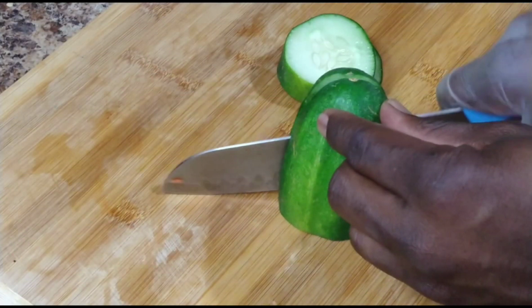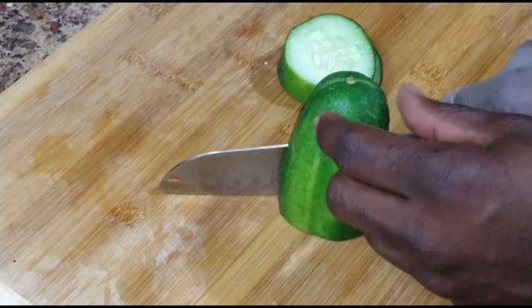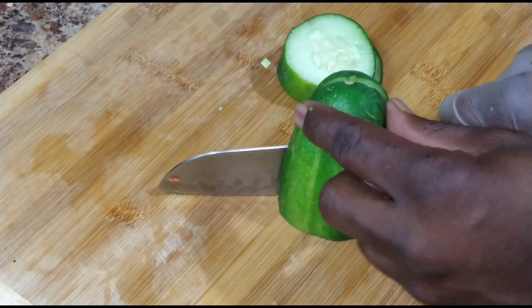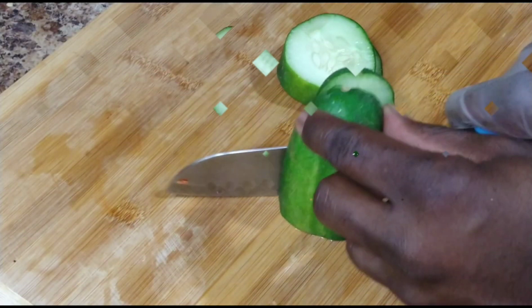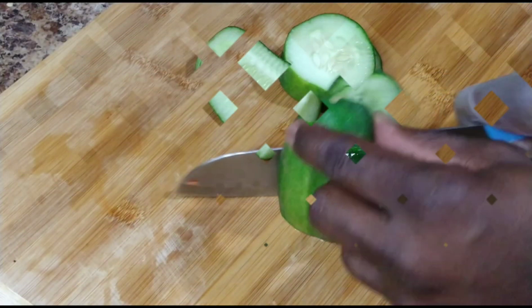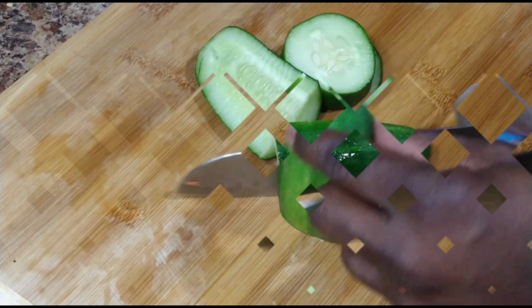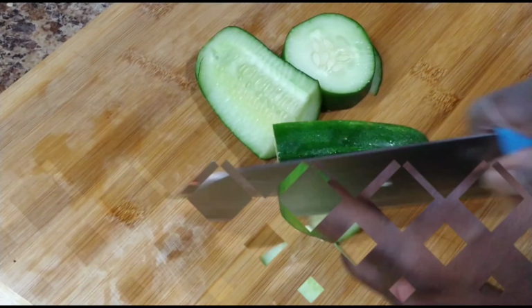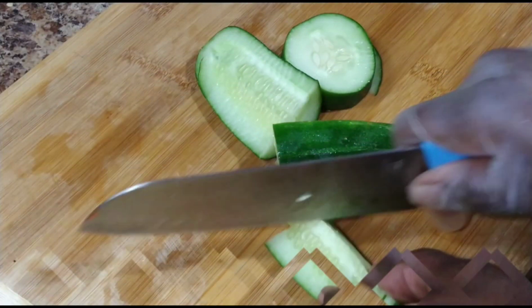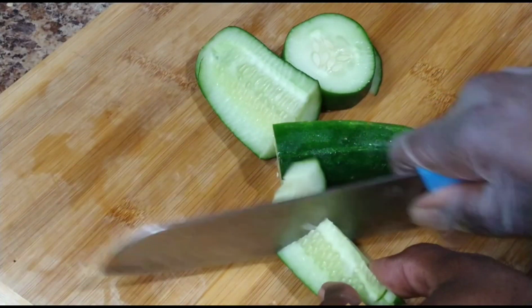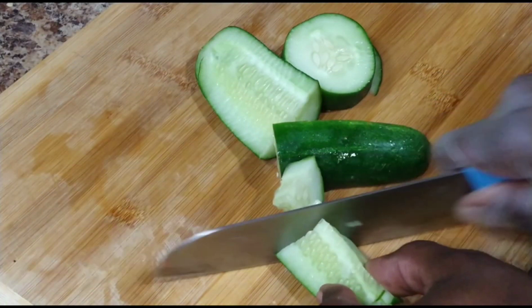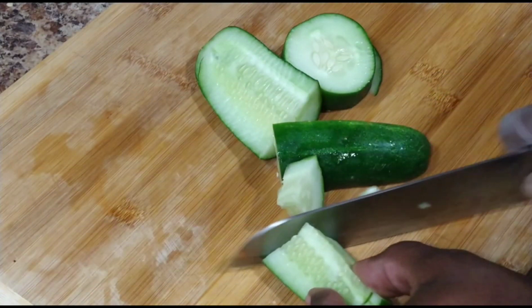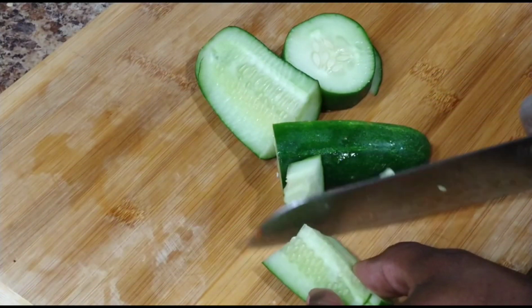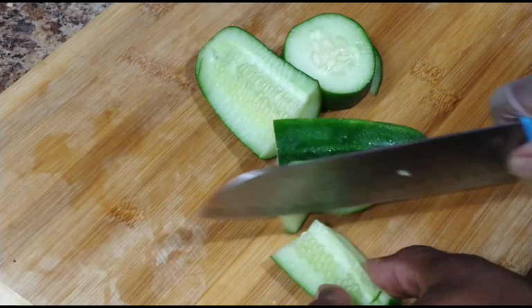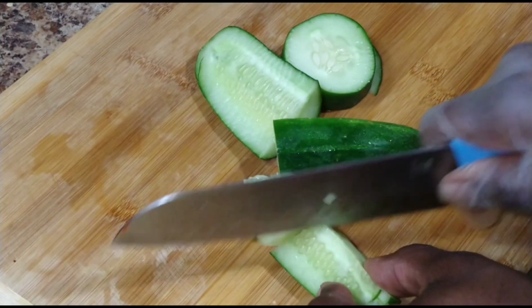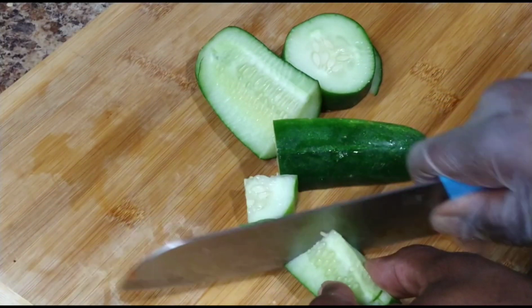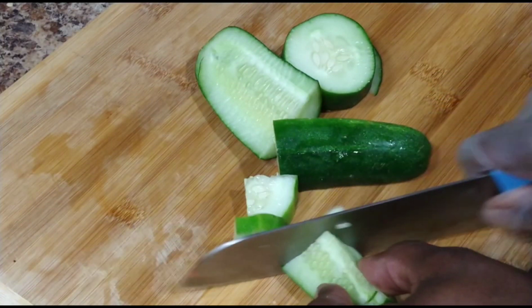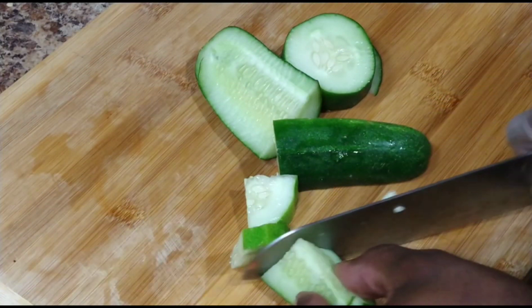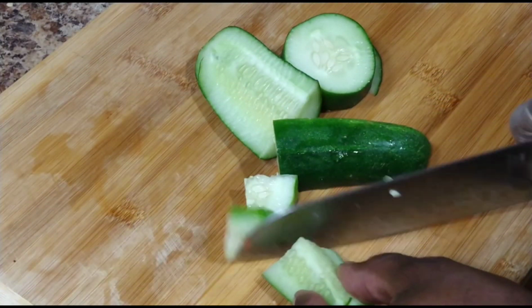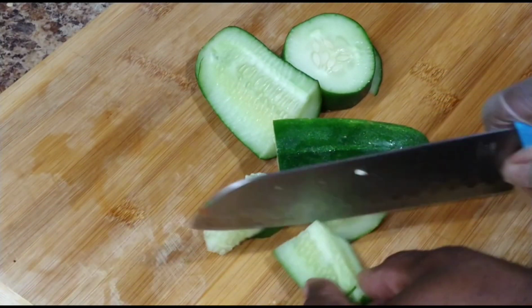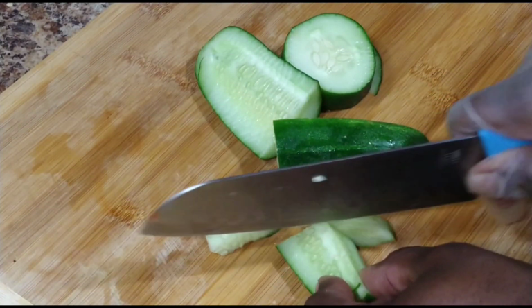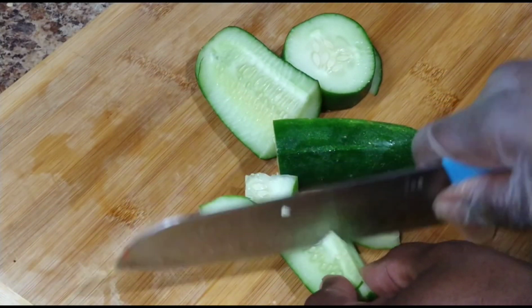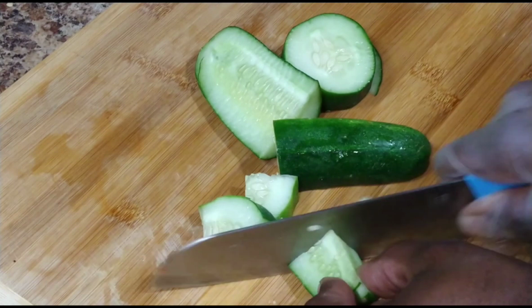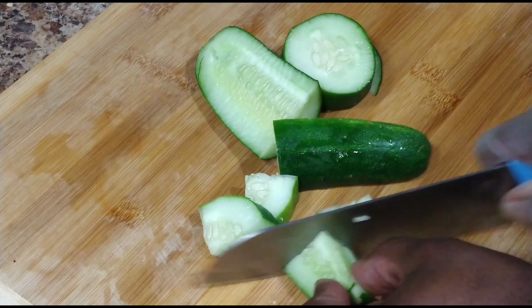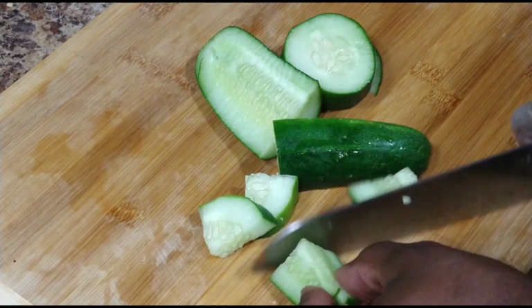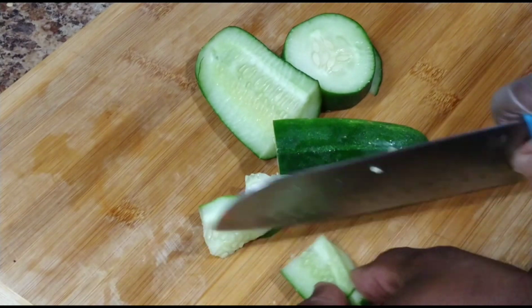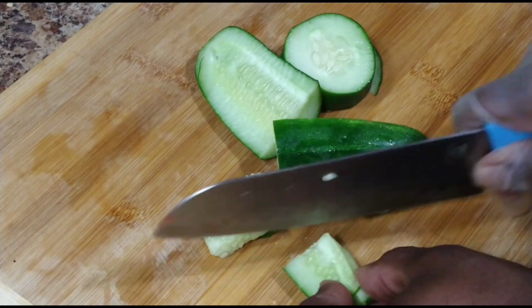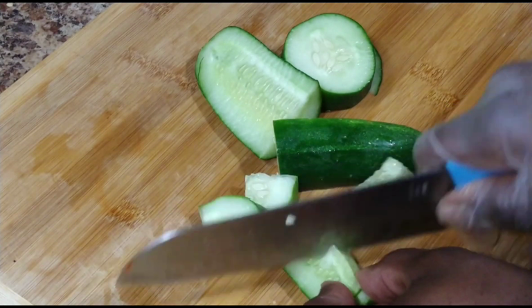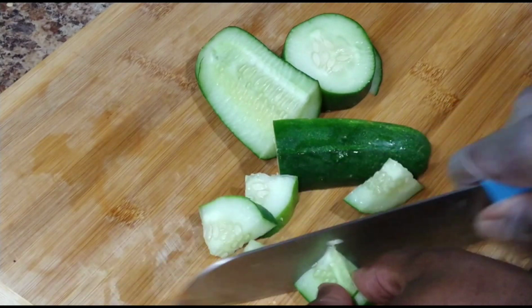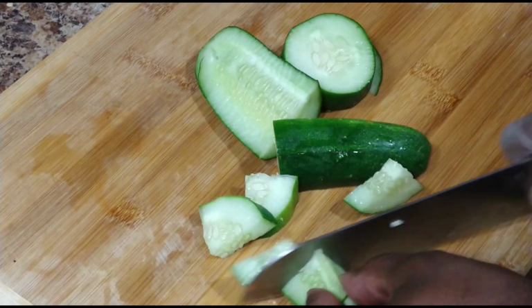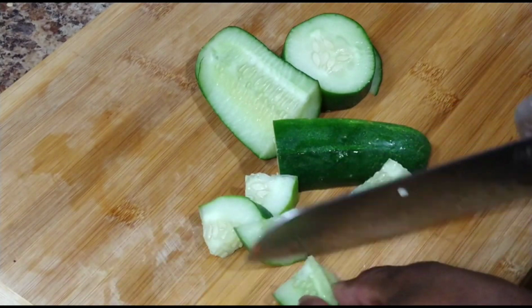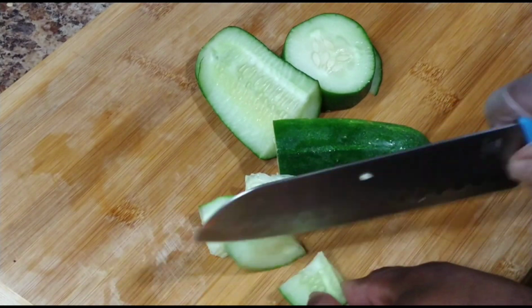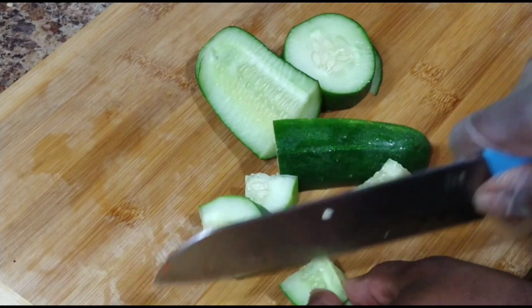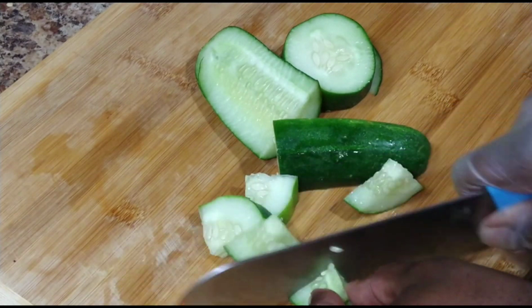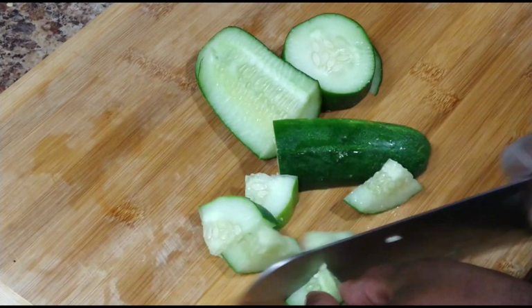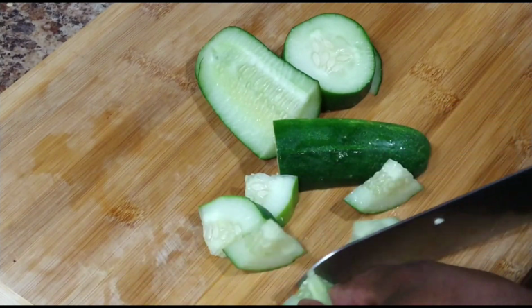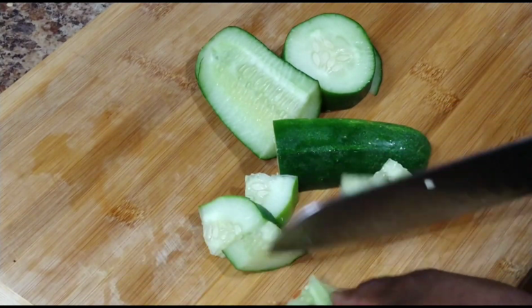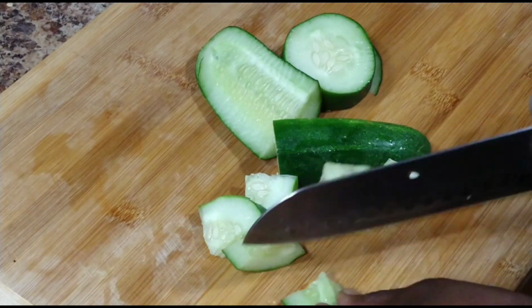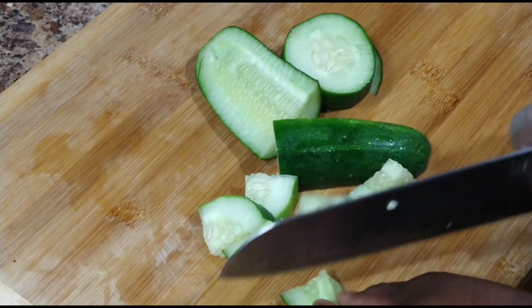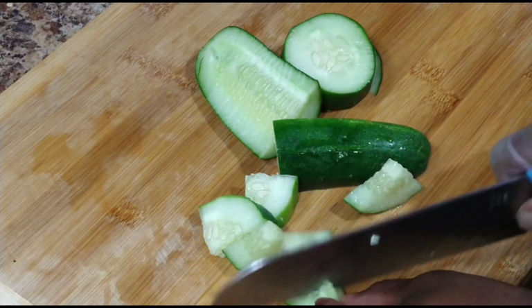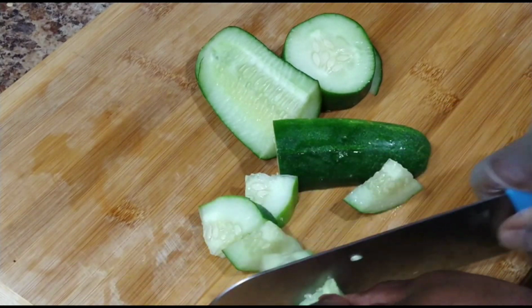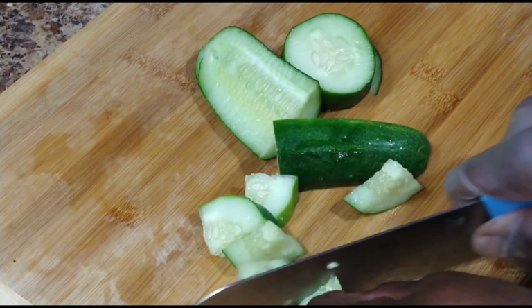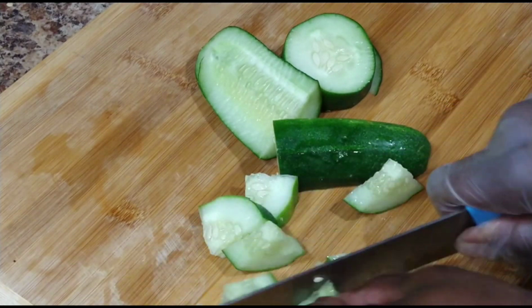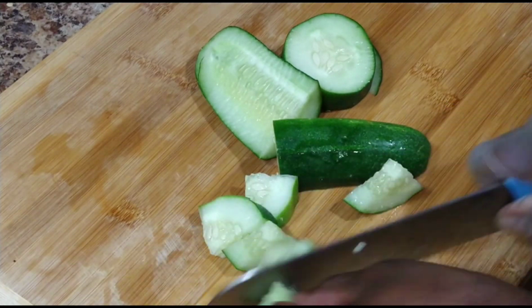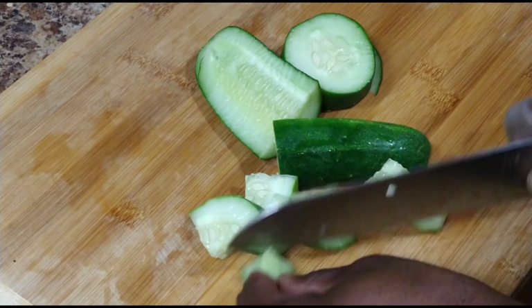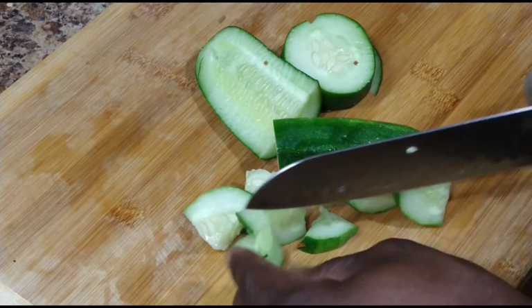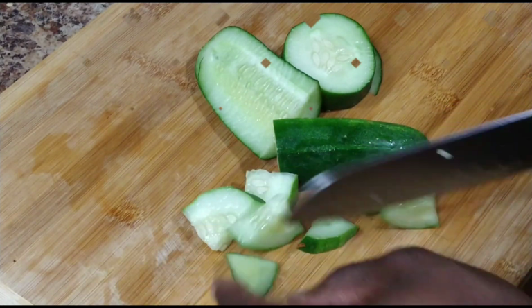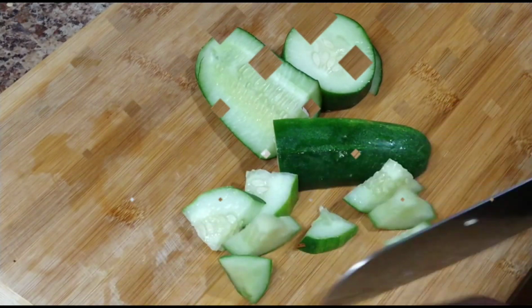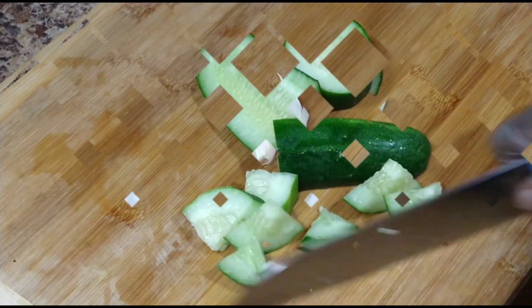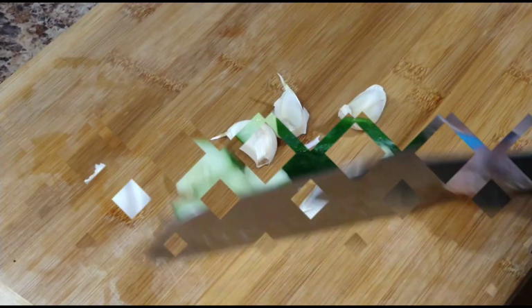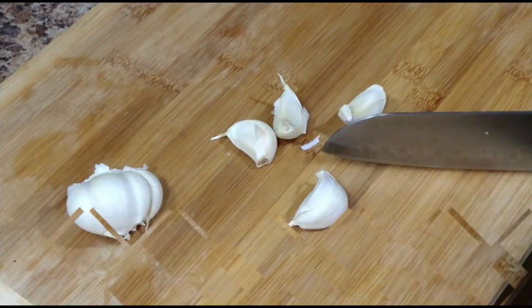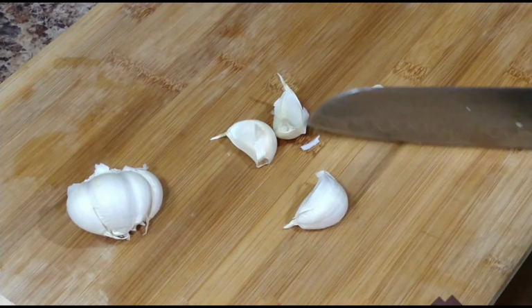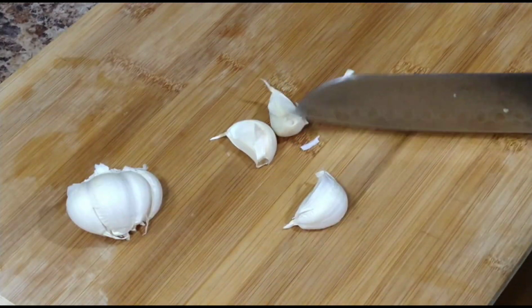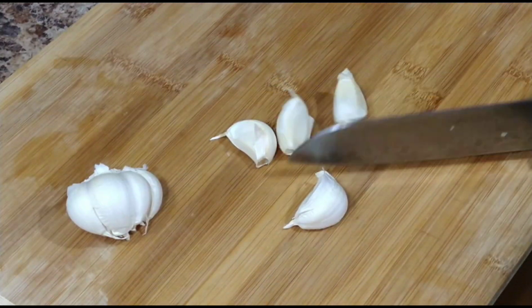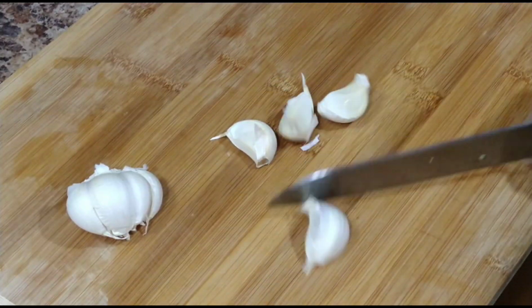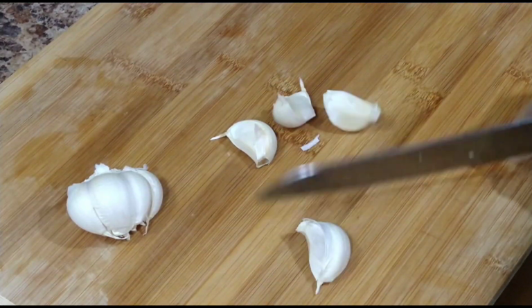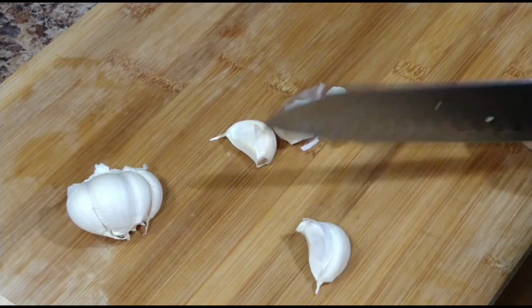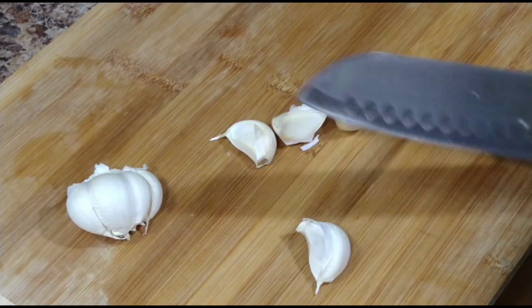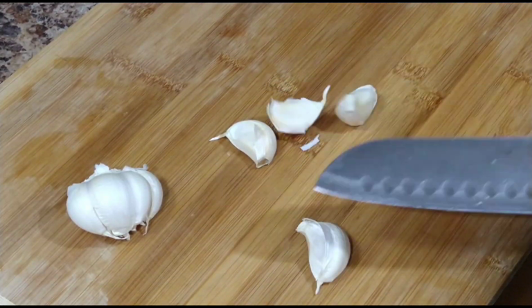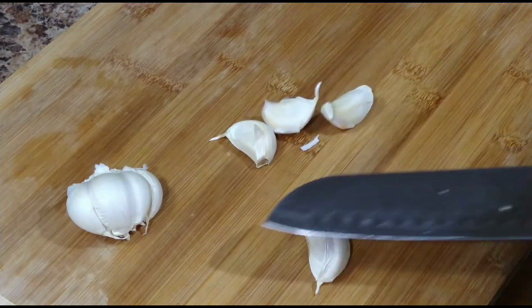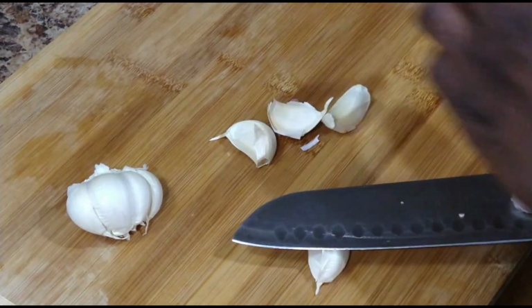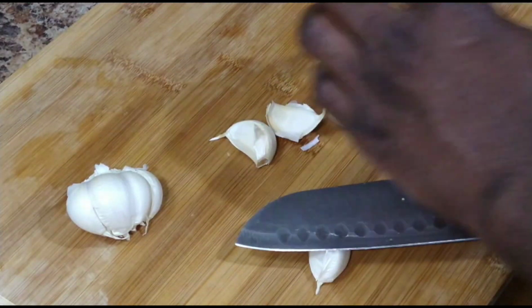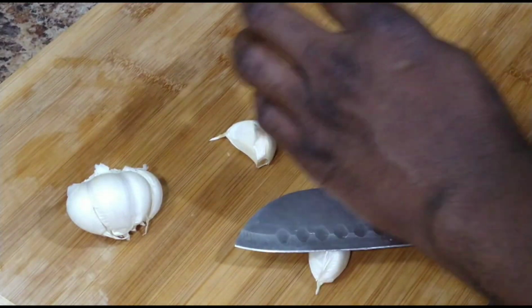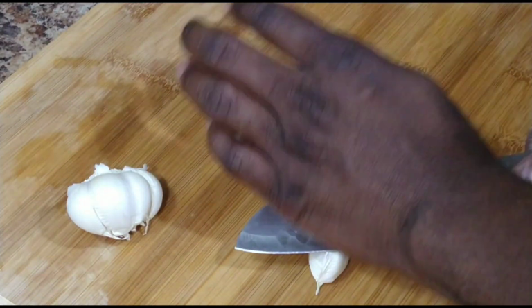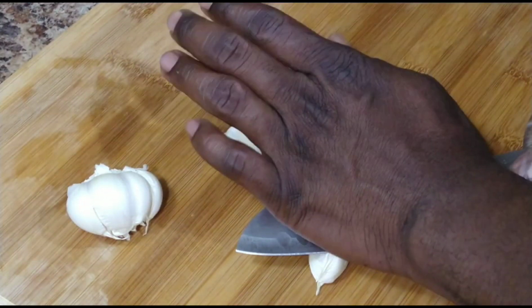So guys, for easy blending purpose only, I'm going to go ahead and give all my ingredients a rough chop.